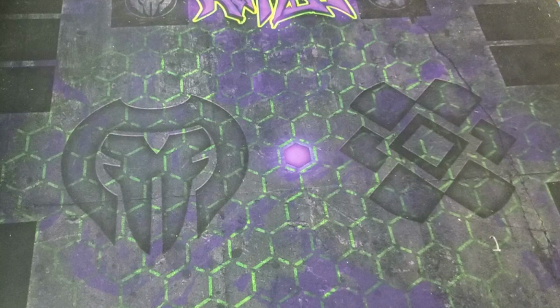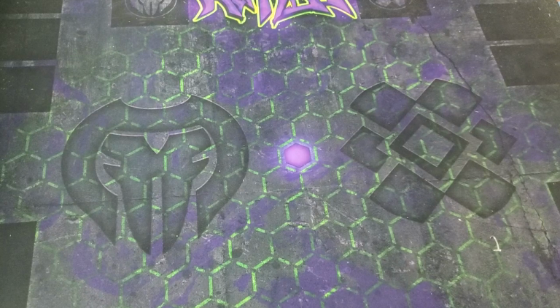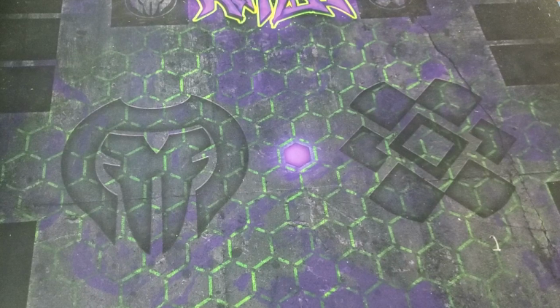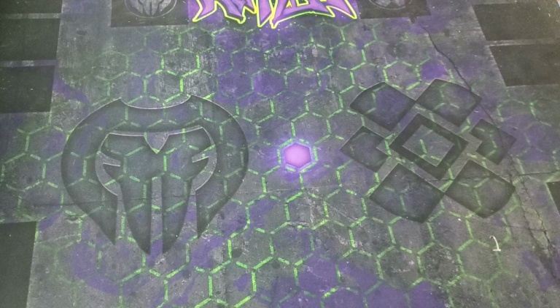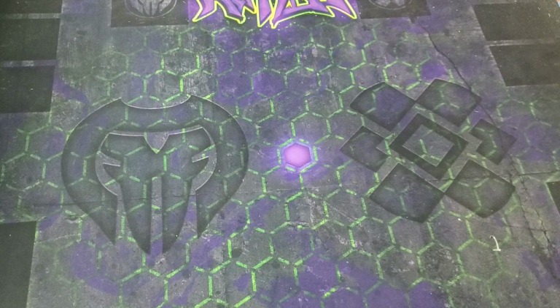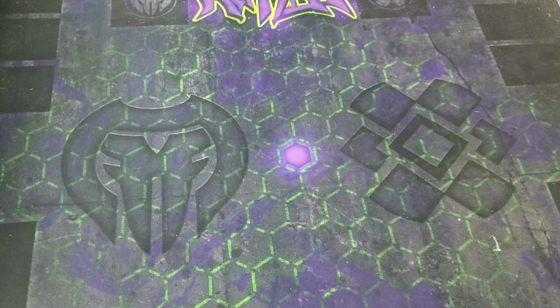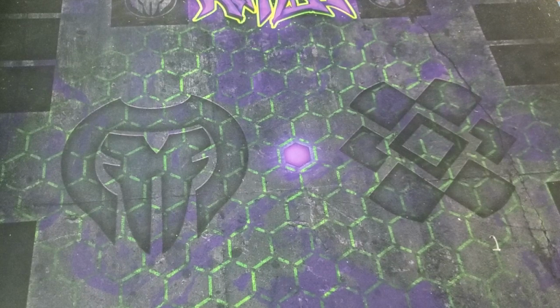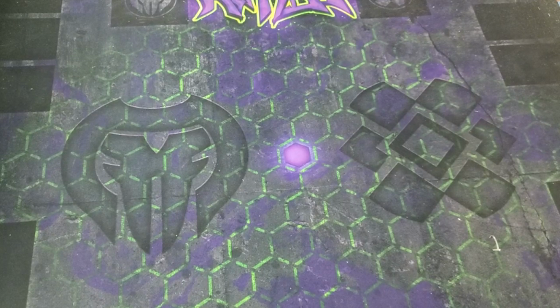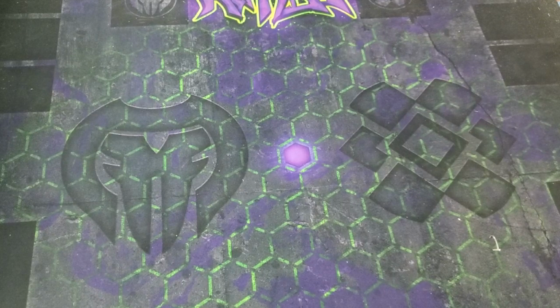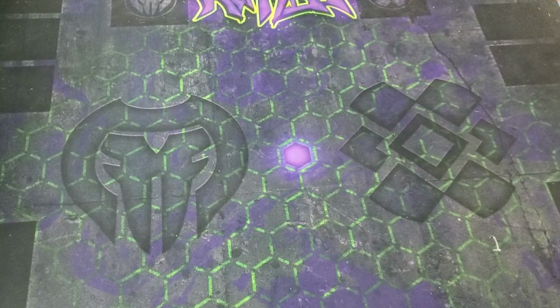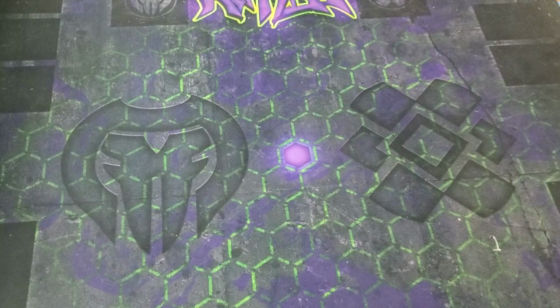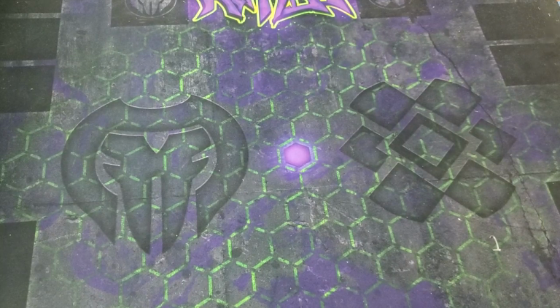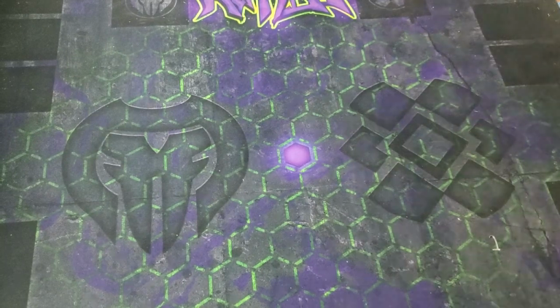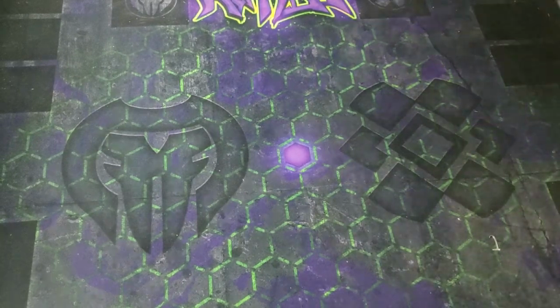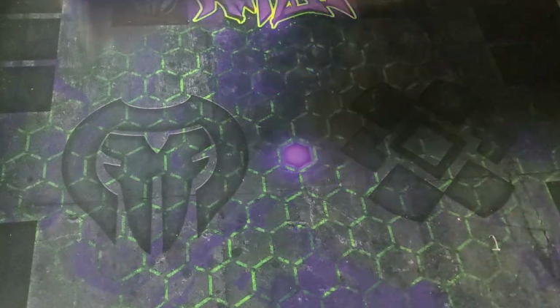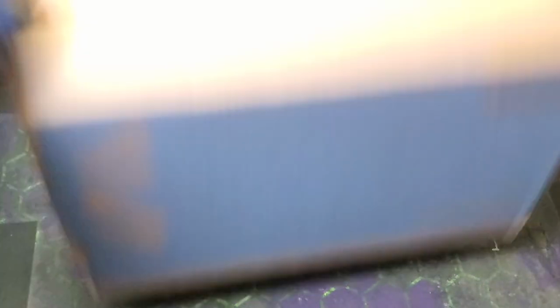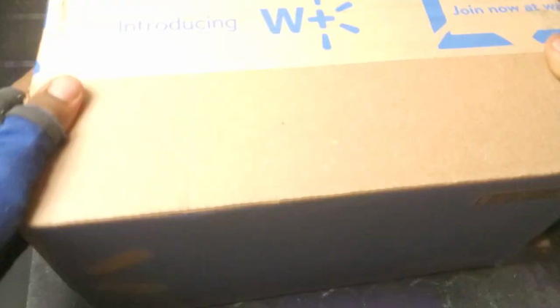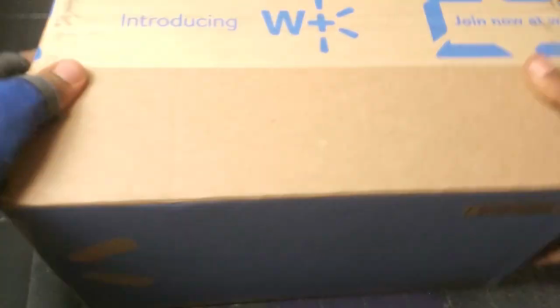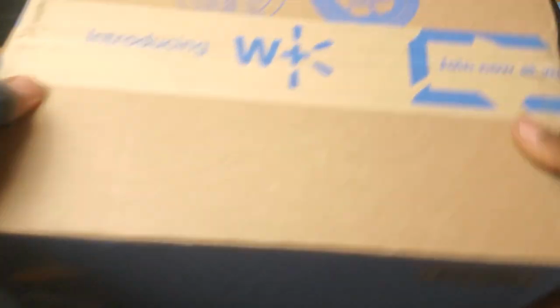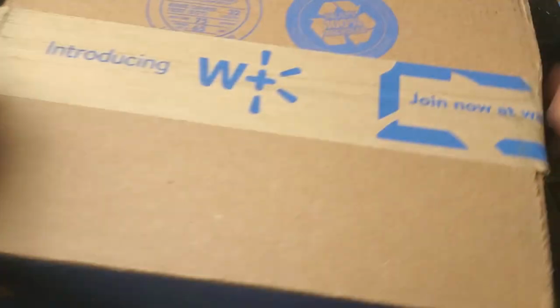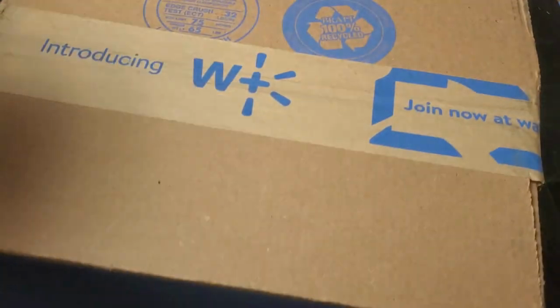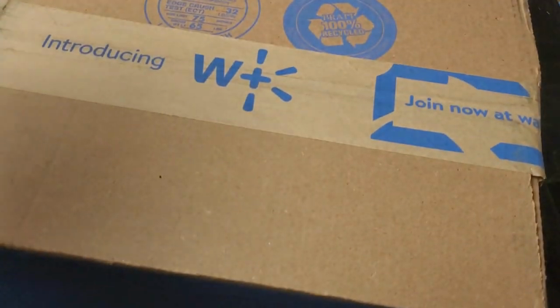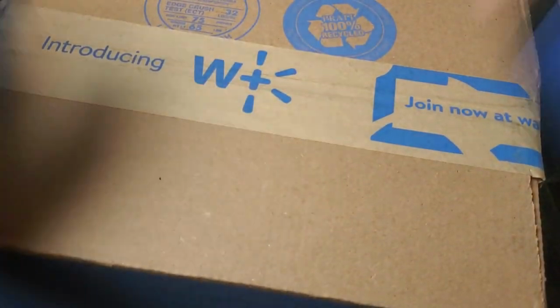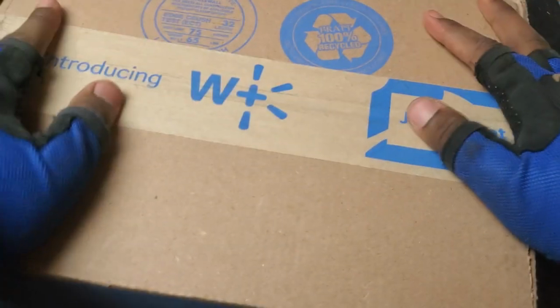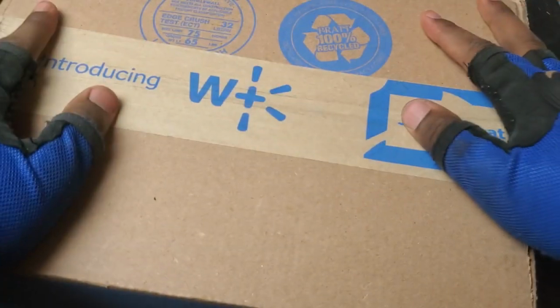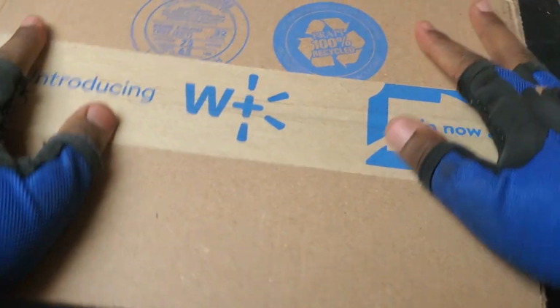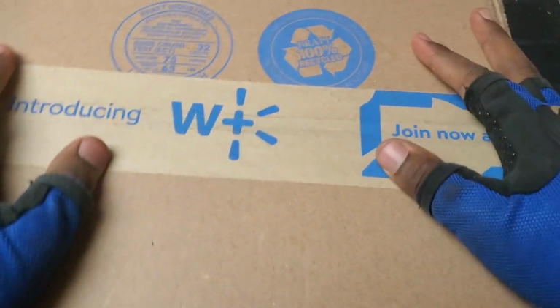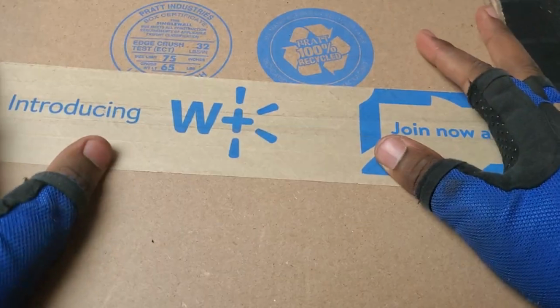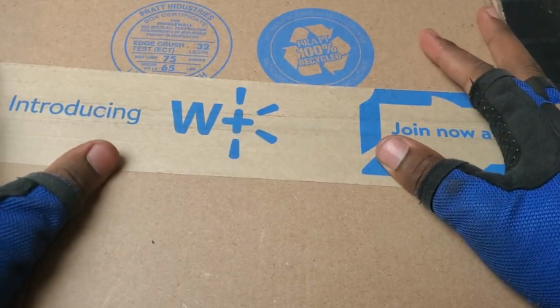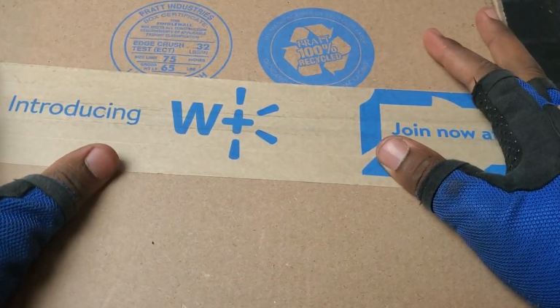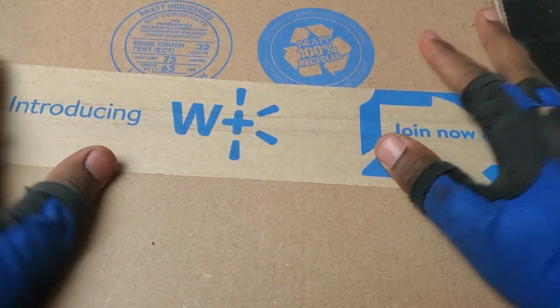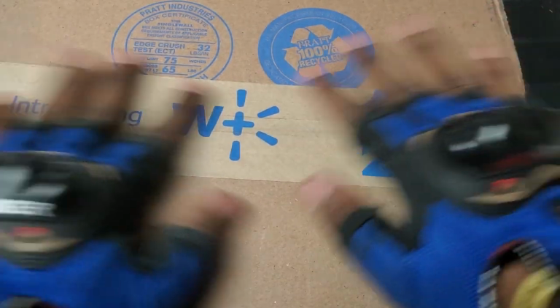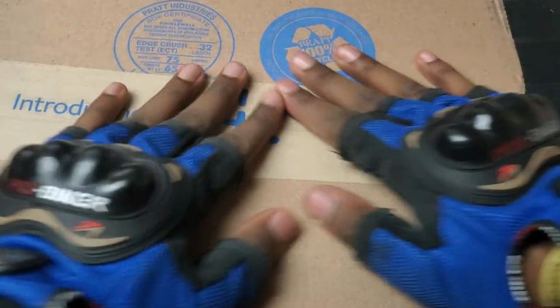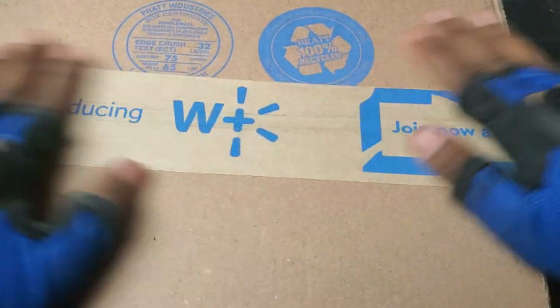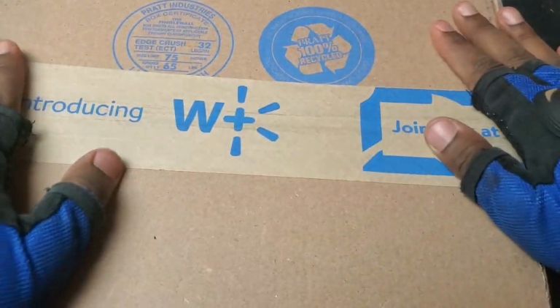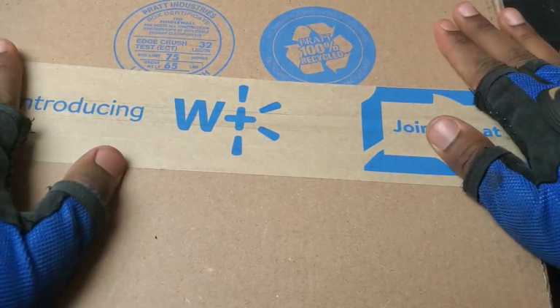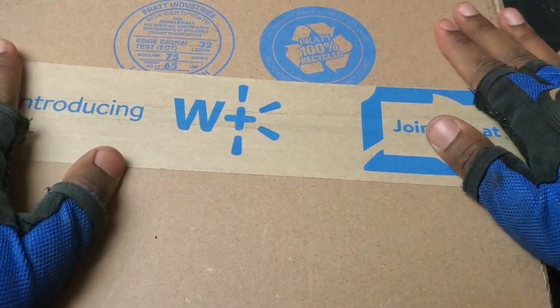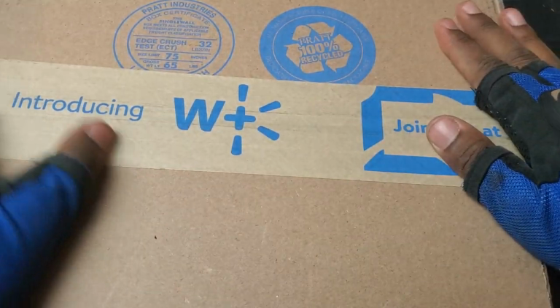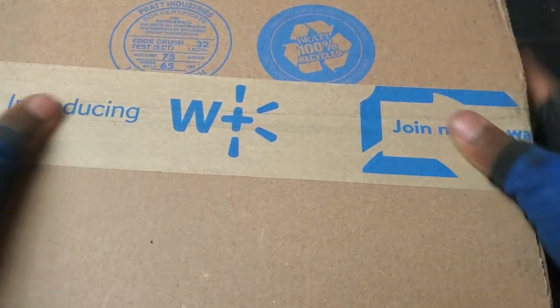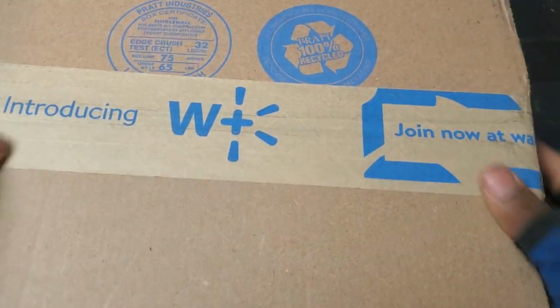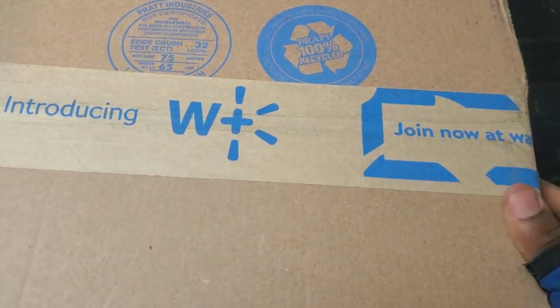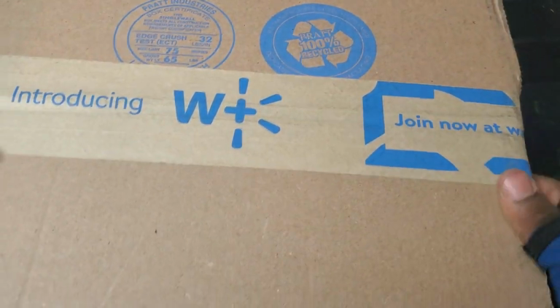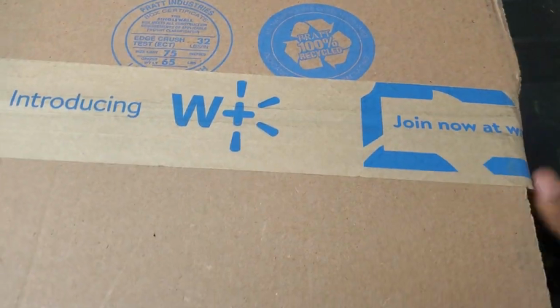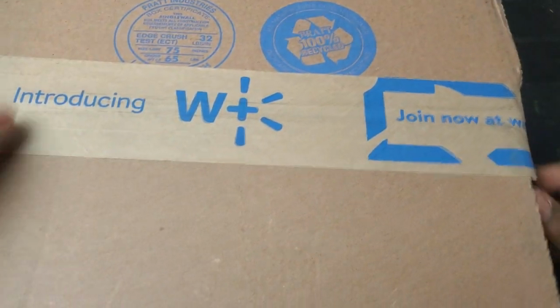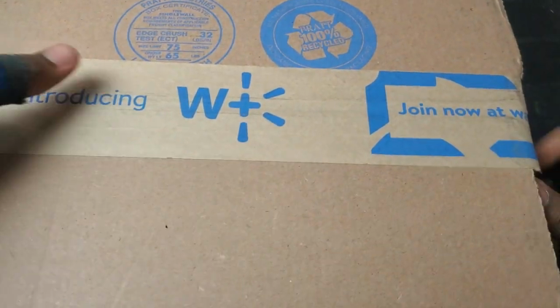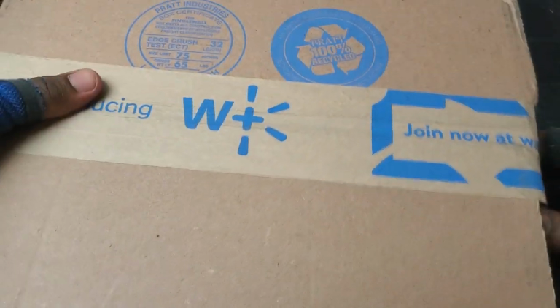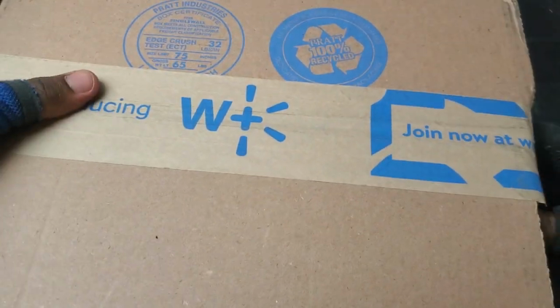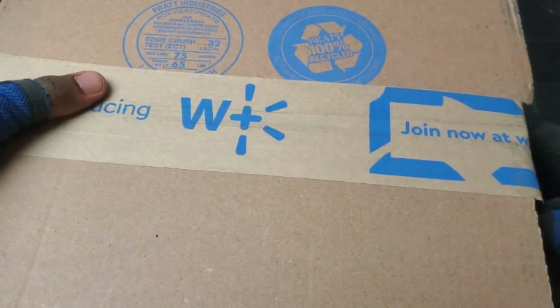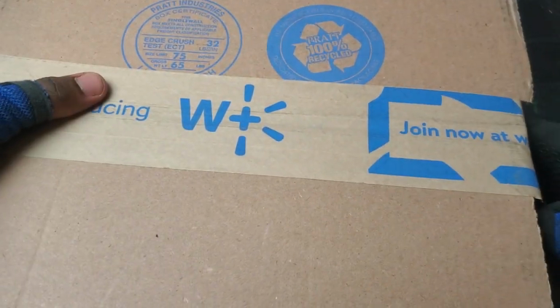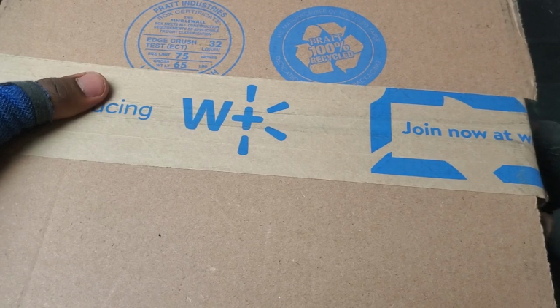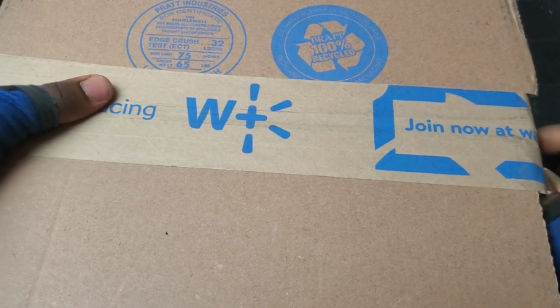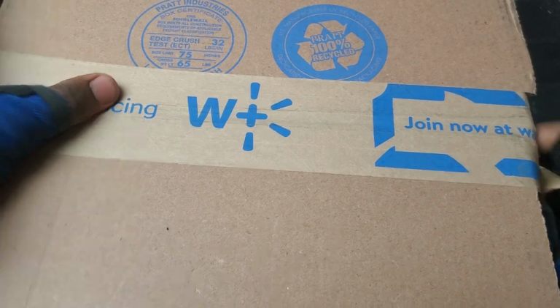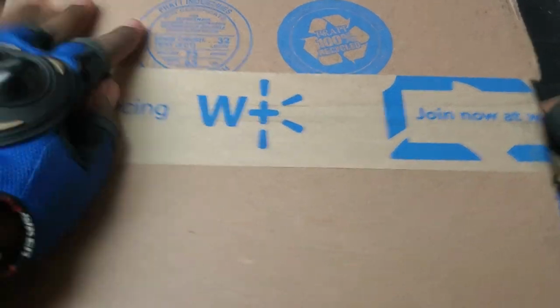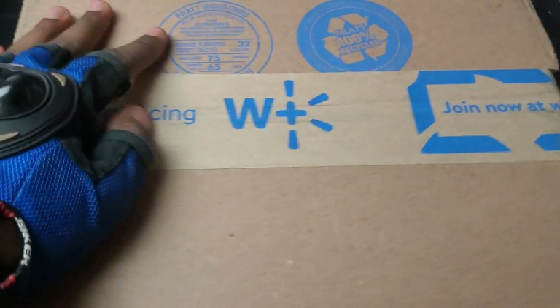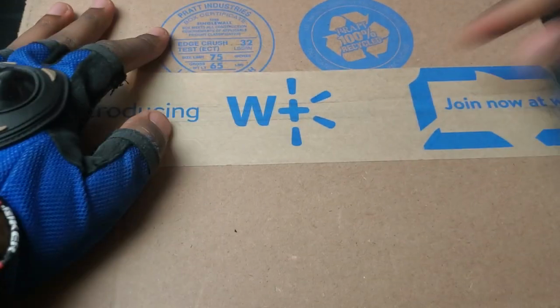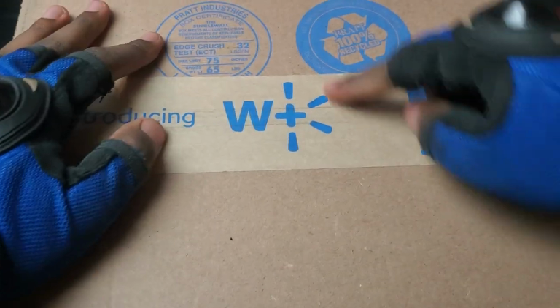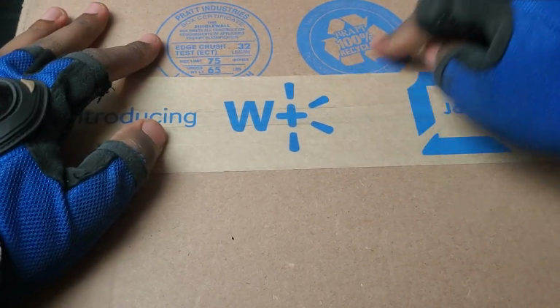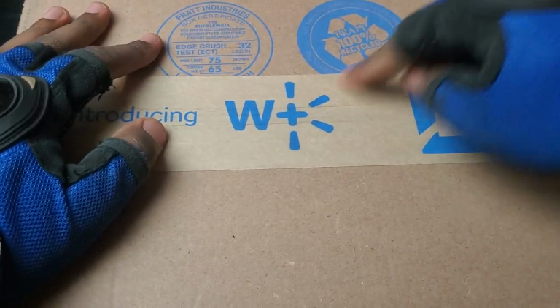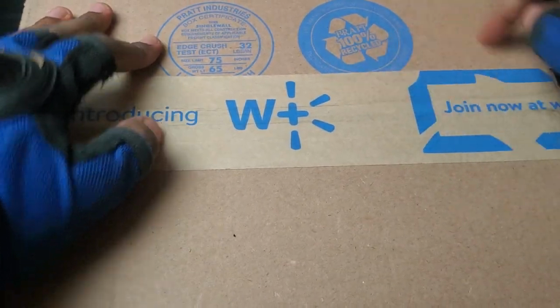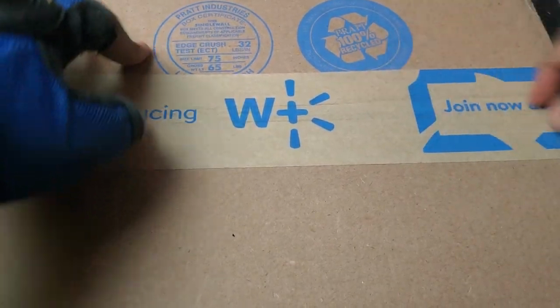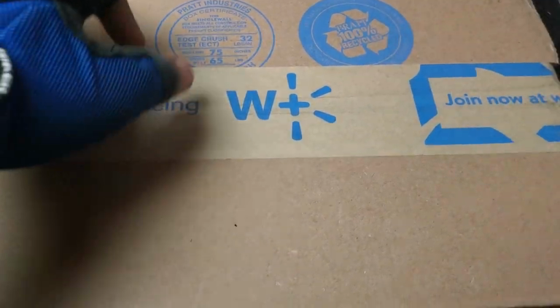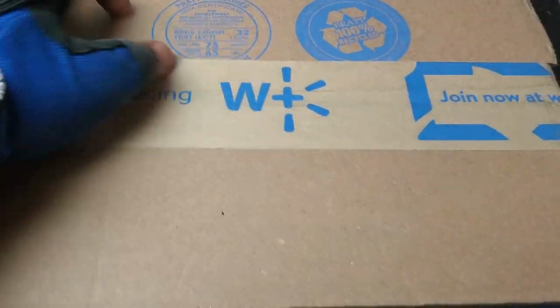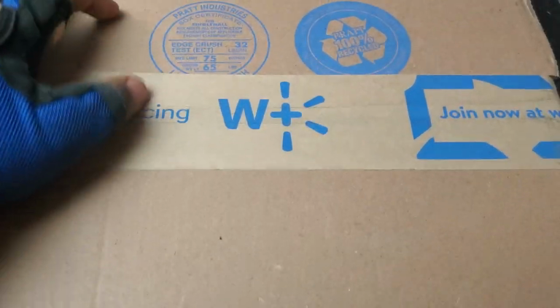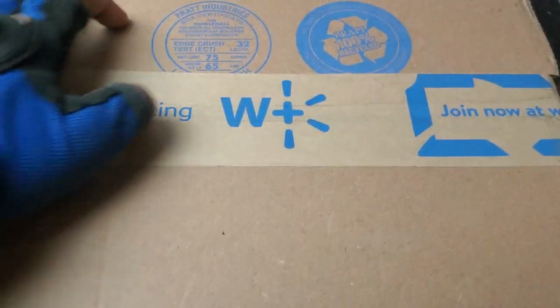Yo, what is up guys! In this video we've got this package from Walmart. Yeah, I didn't know, so yeah — also recycled.